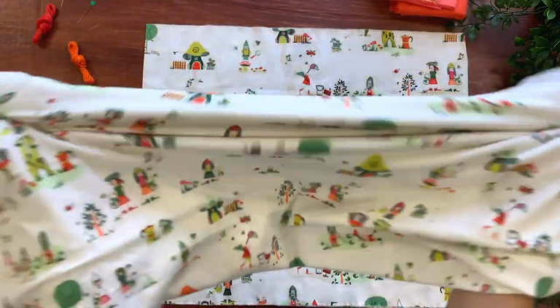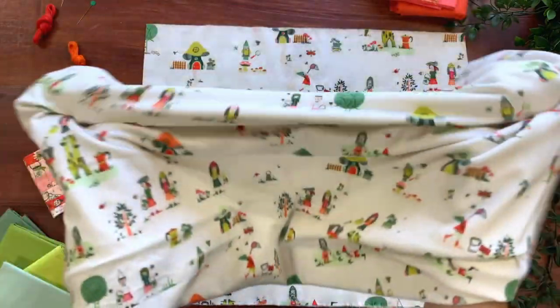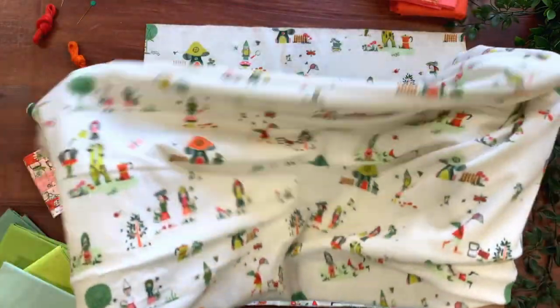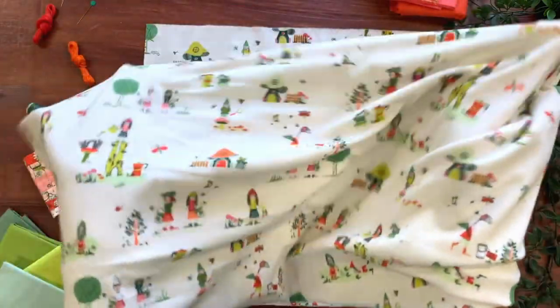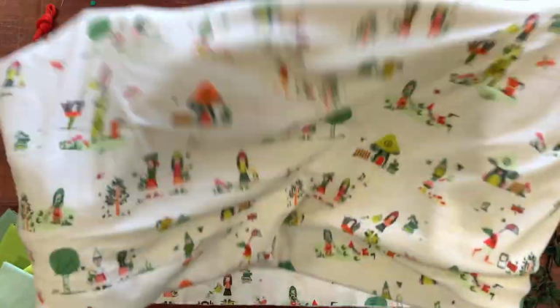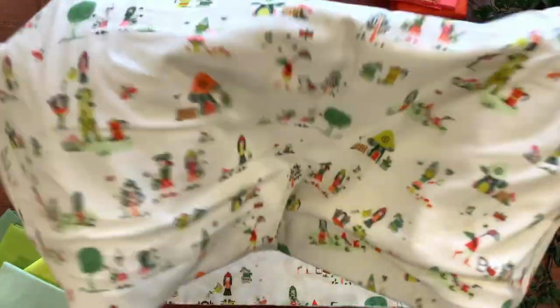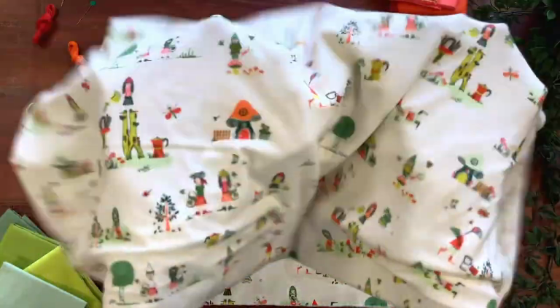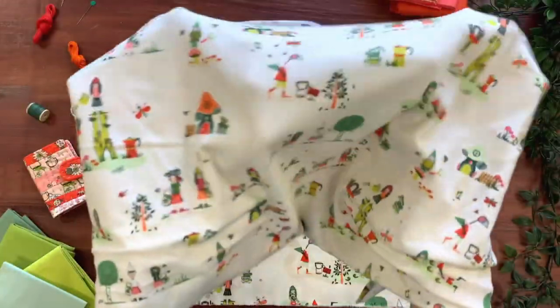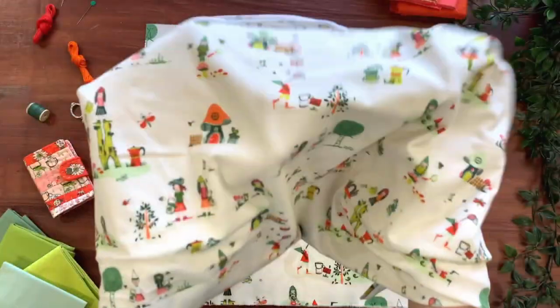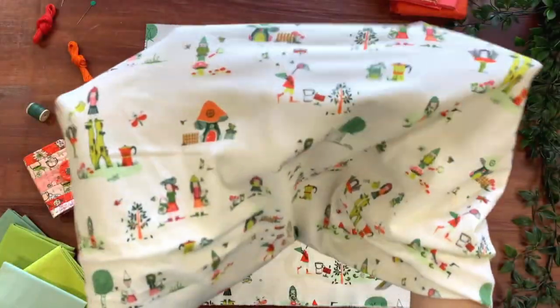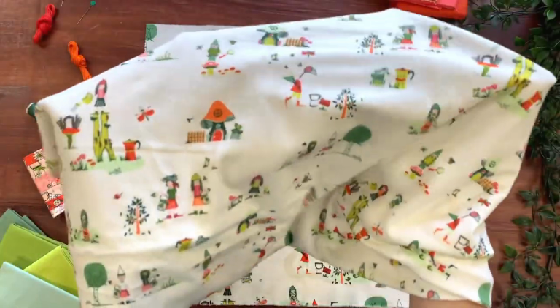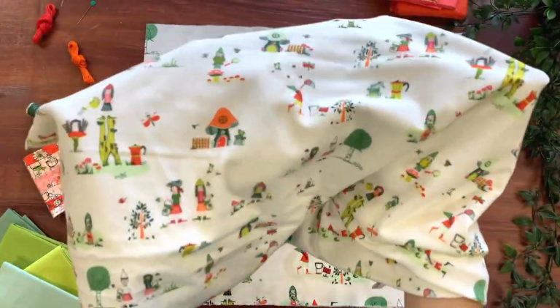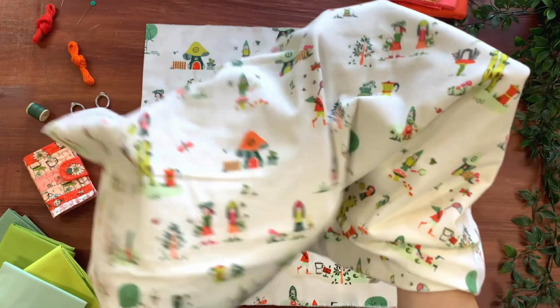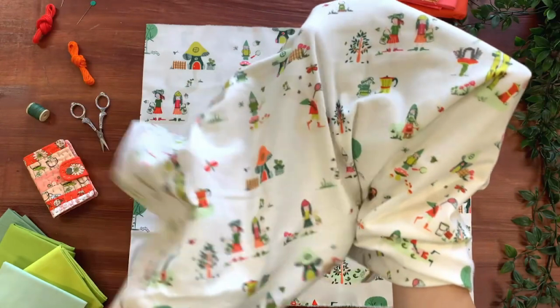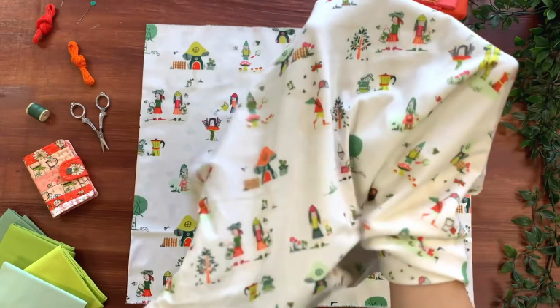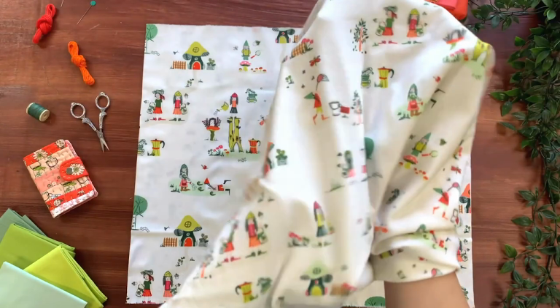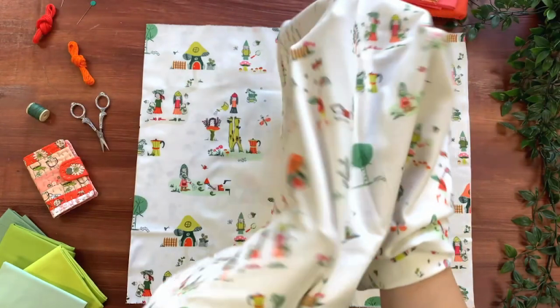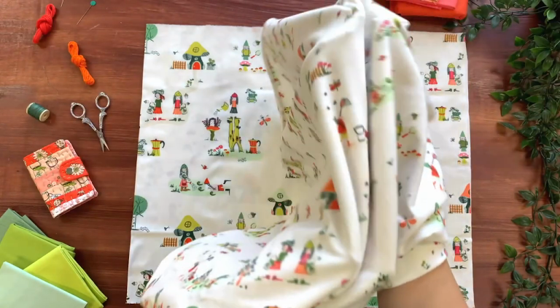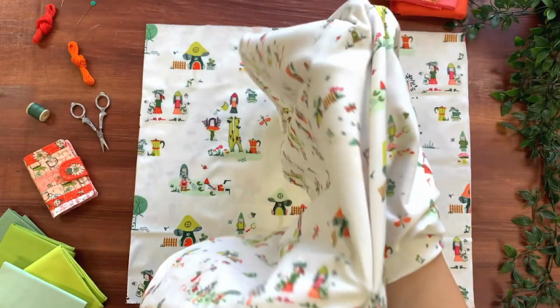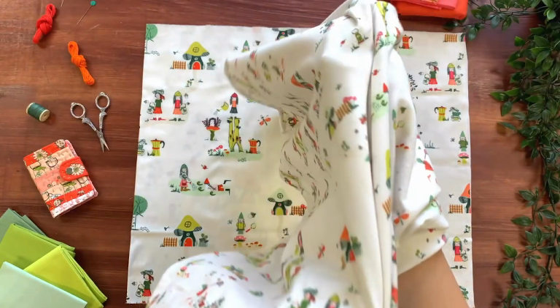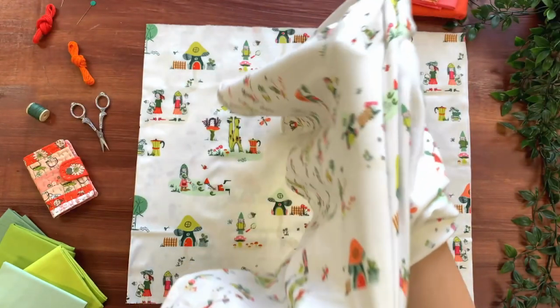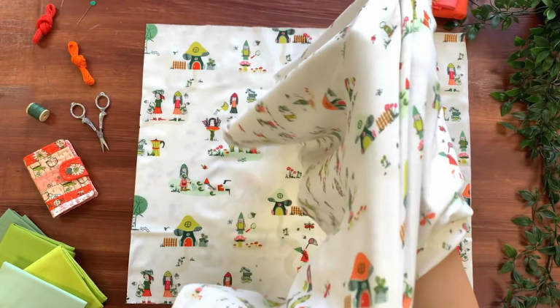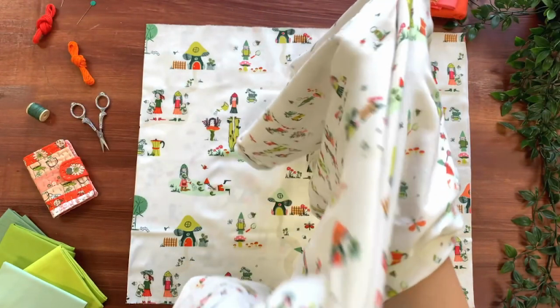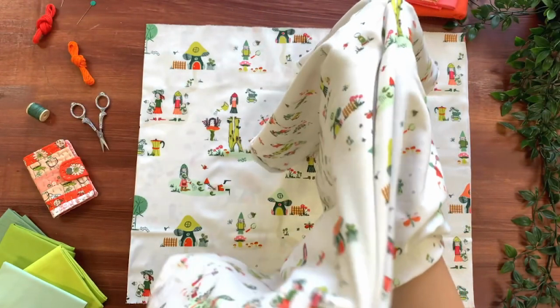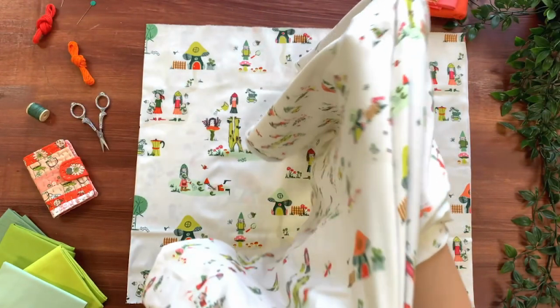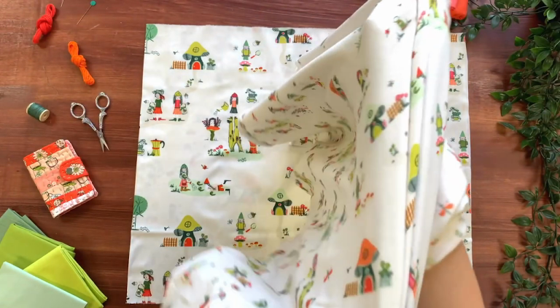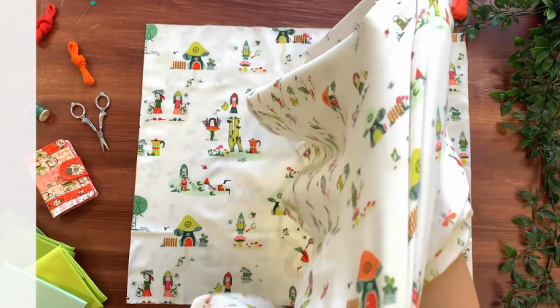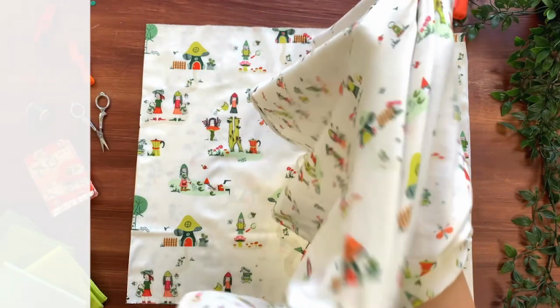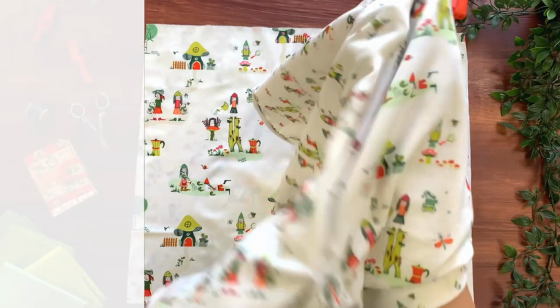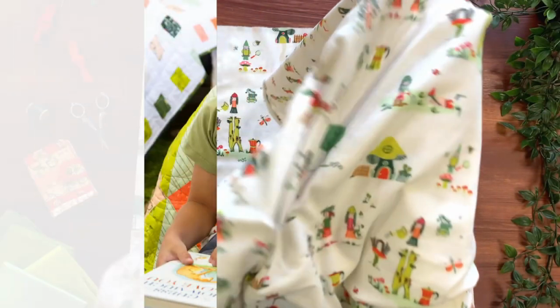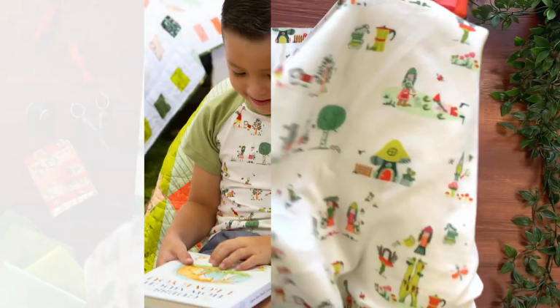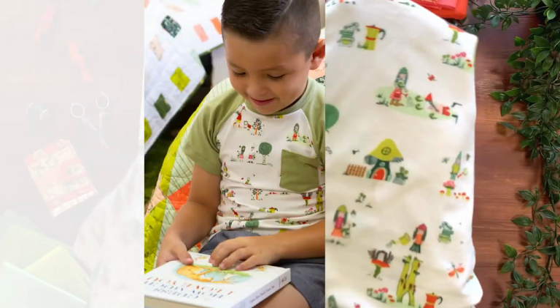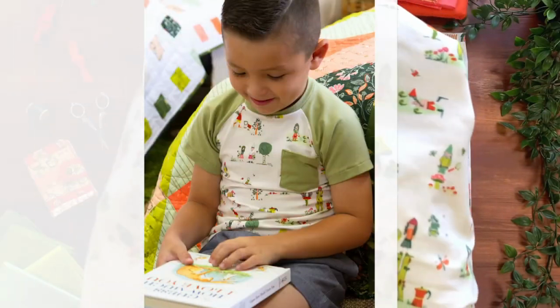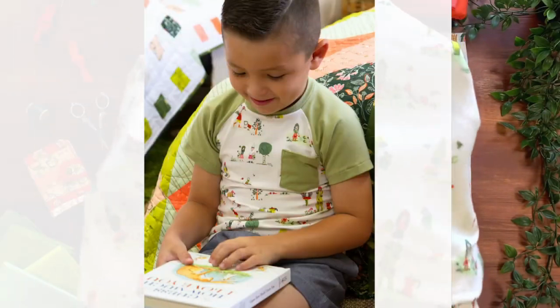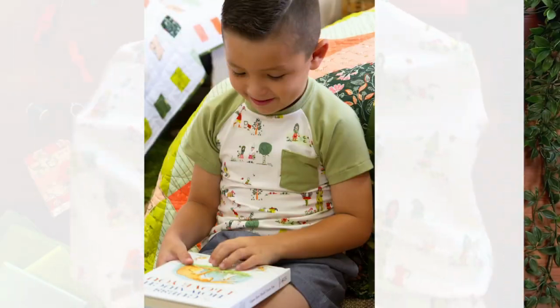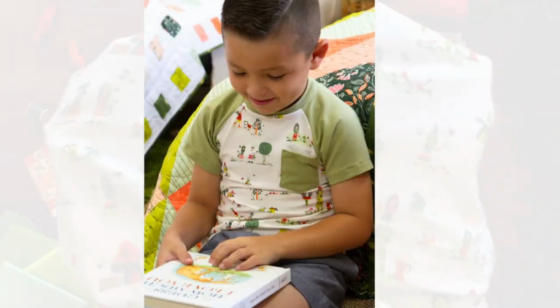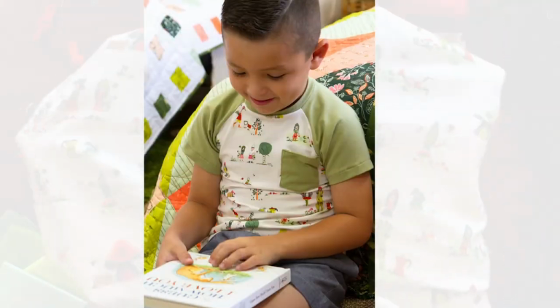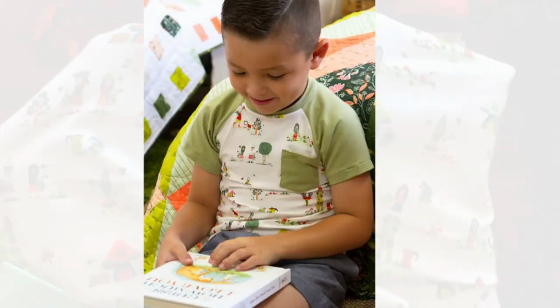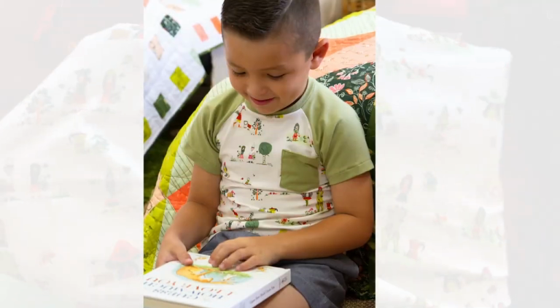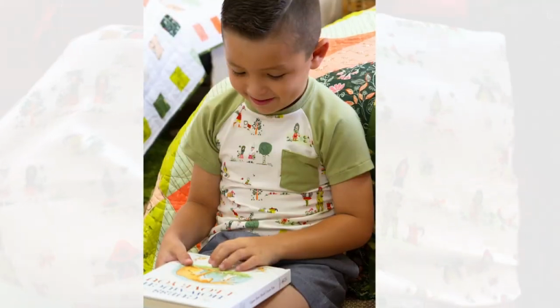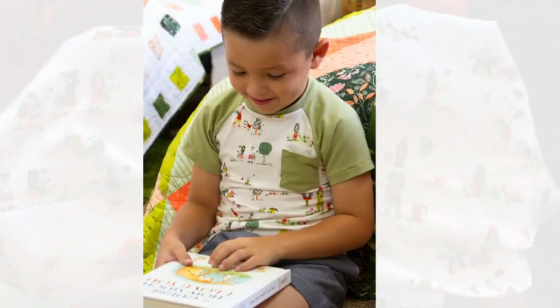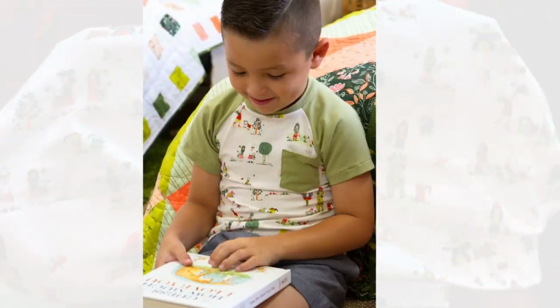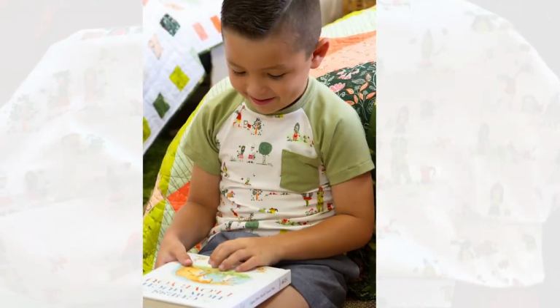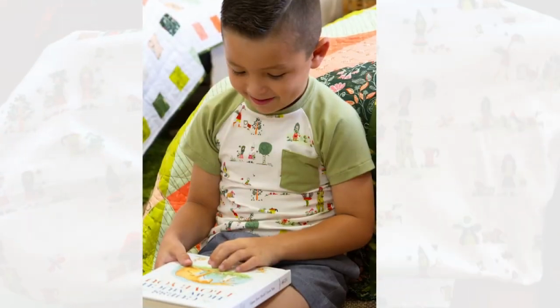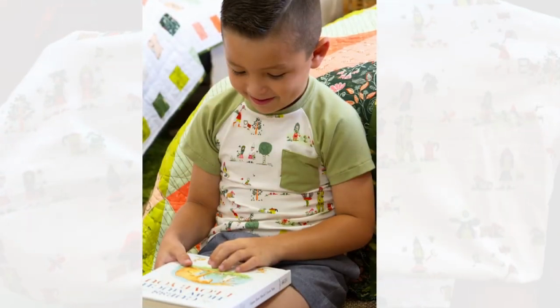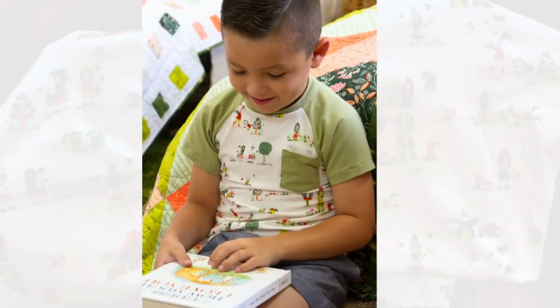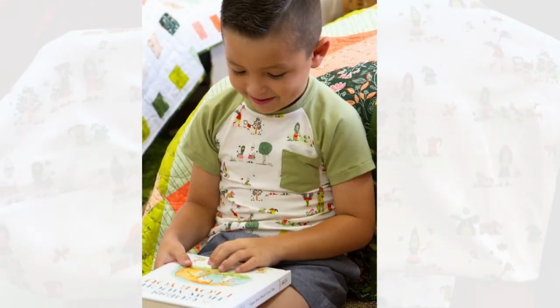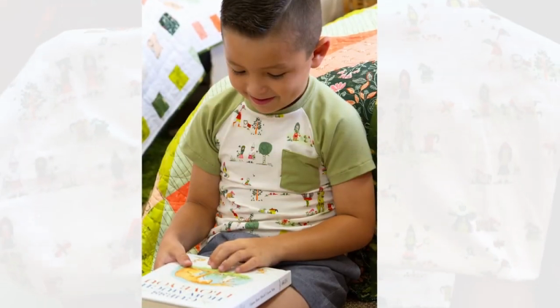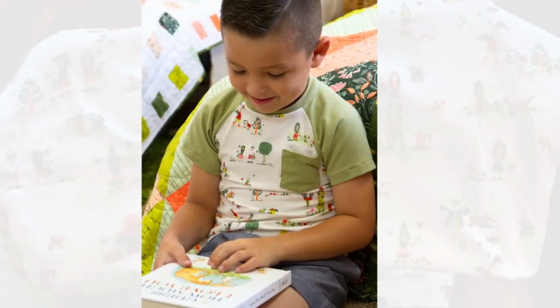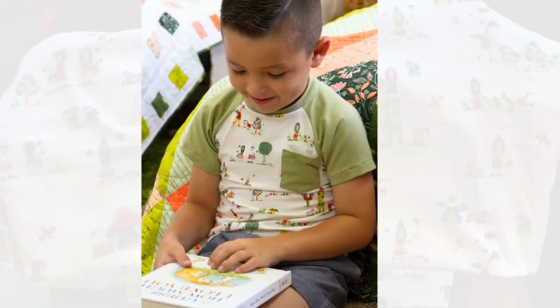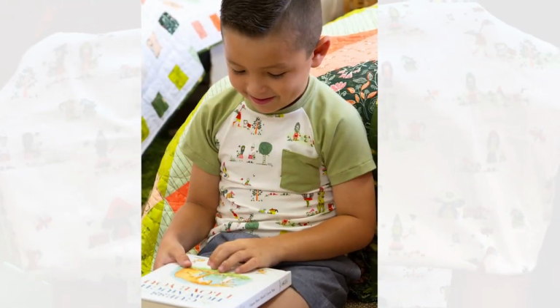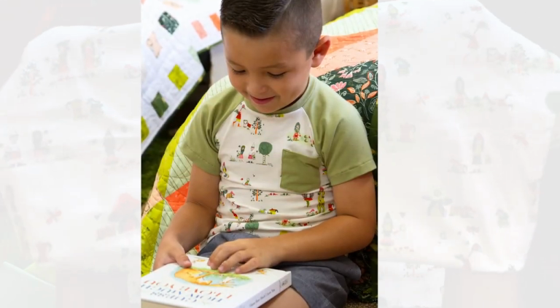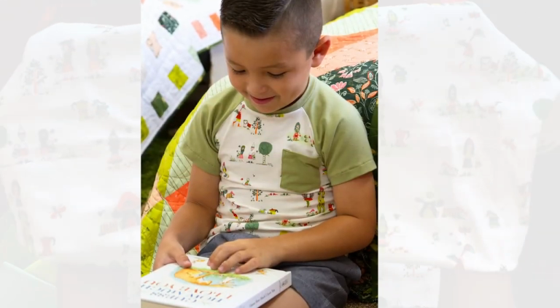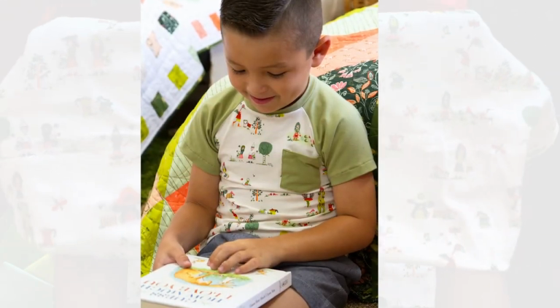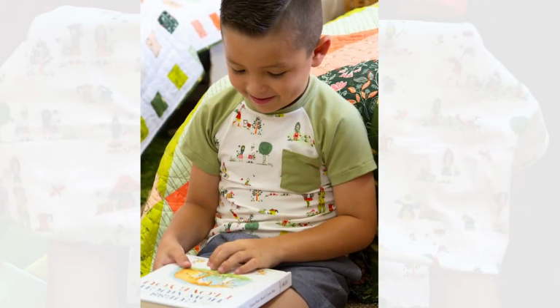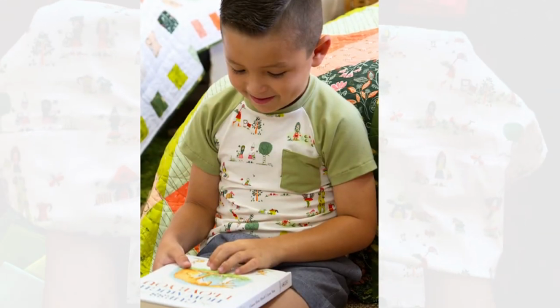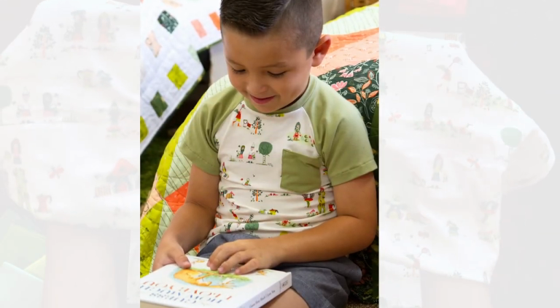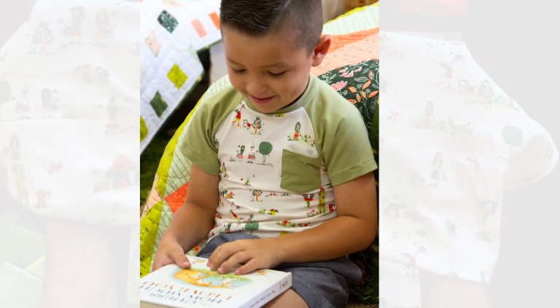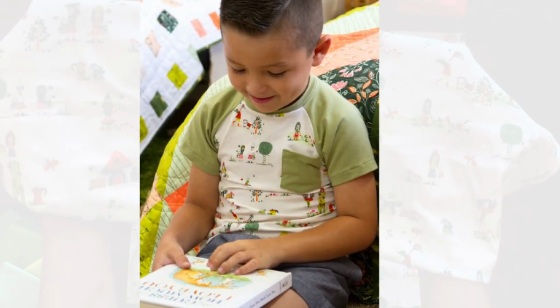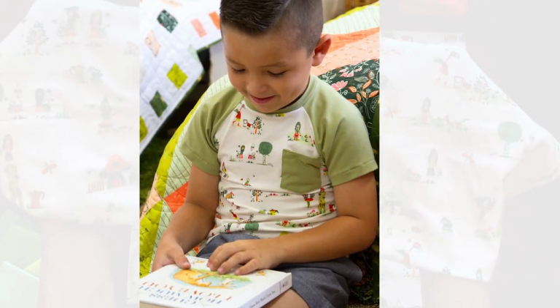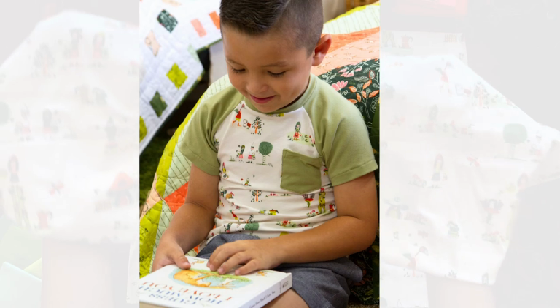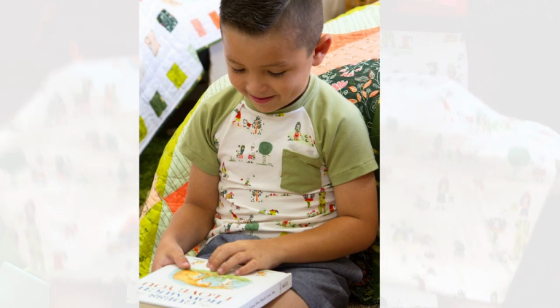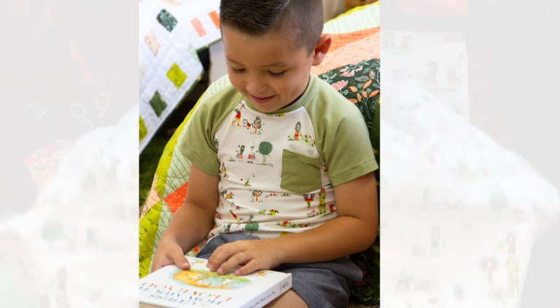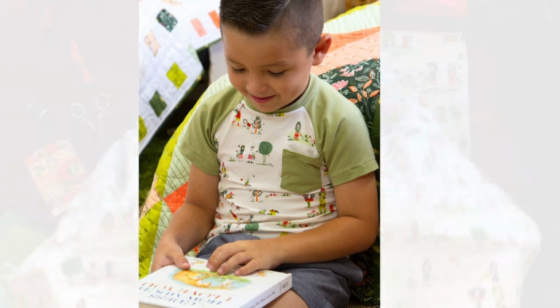By scaling down the size of this print, it makes it great to use for kids' shirts, dresses, onesies, and super soft blankies.